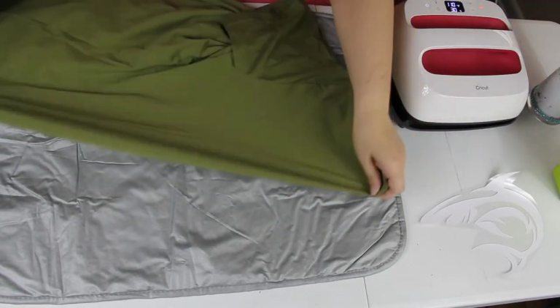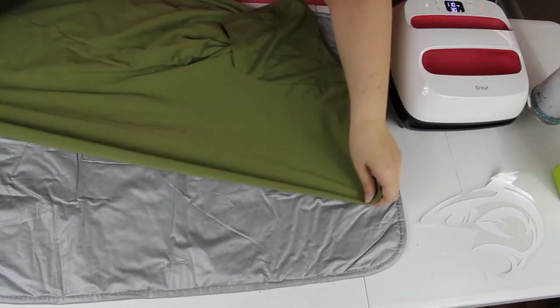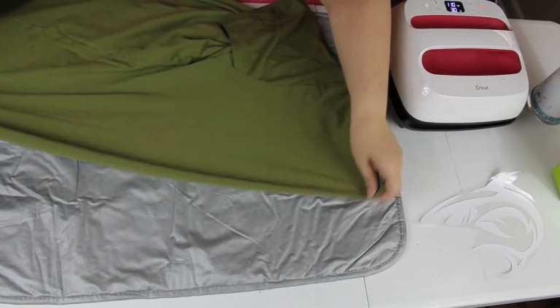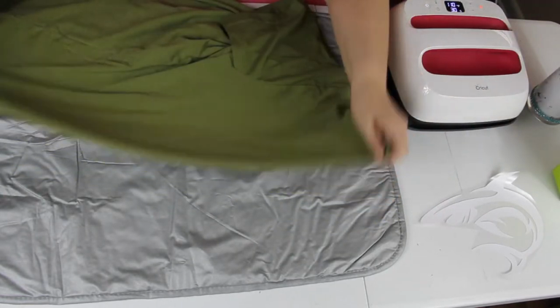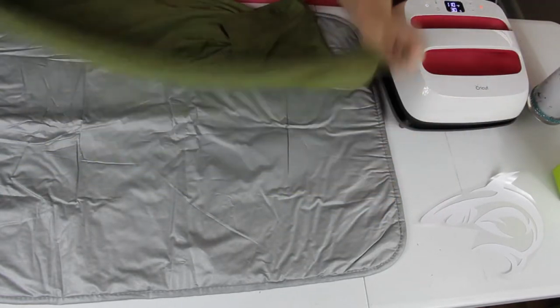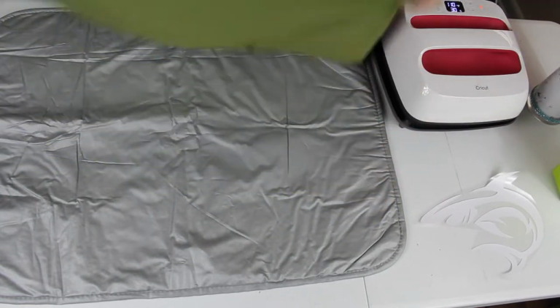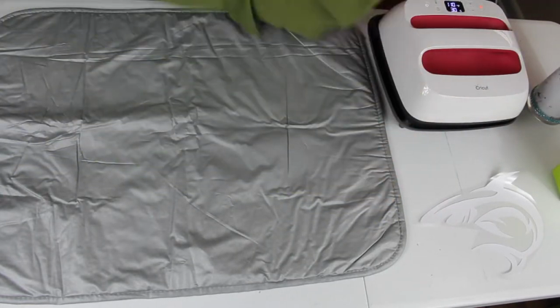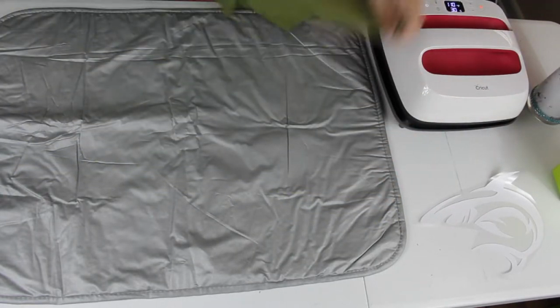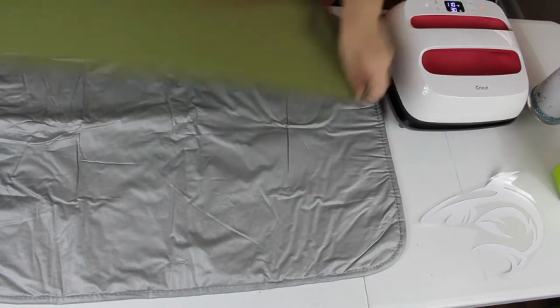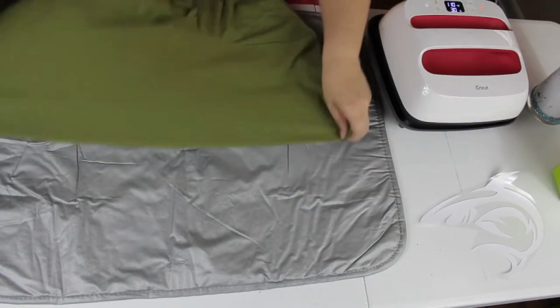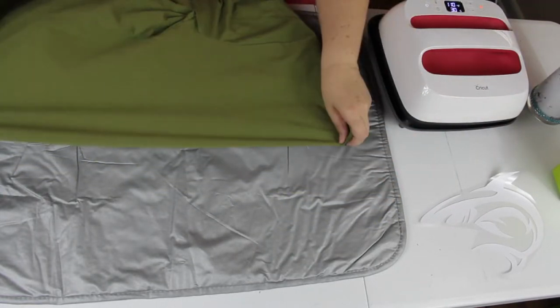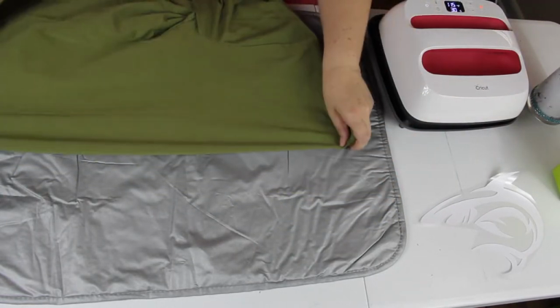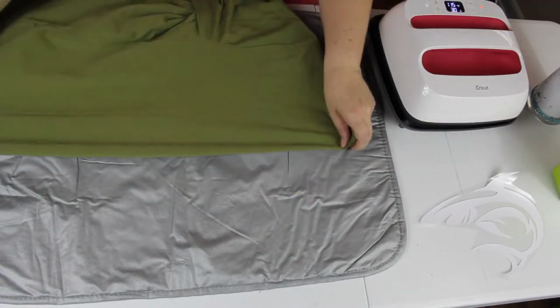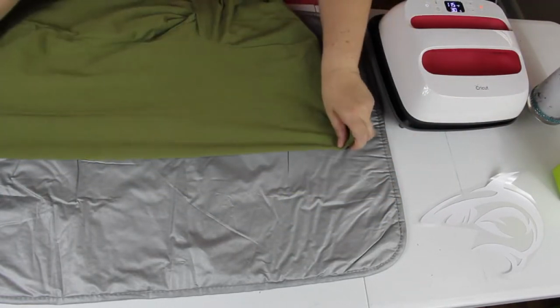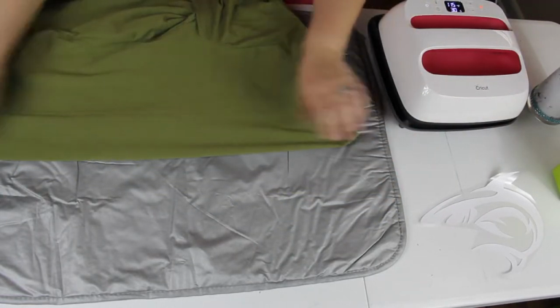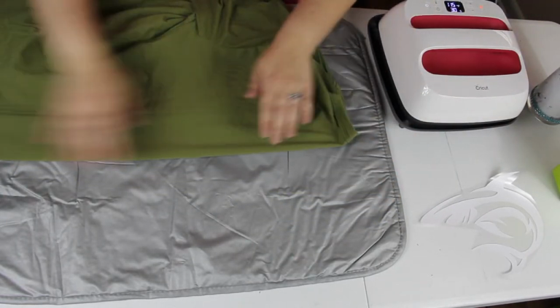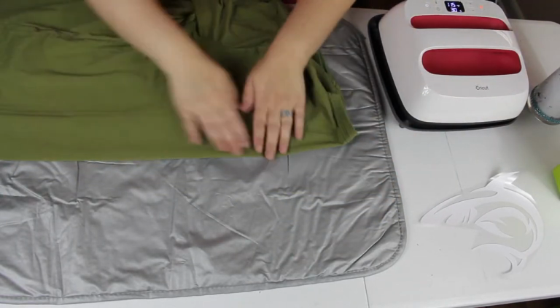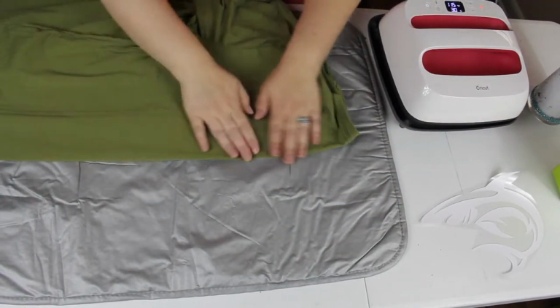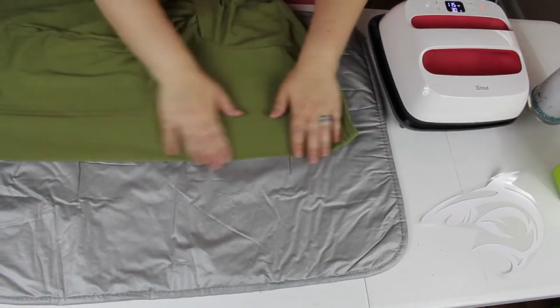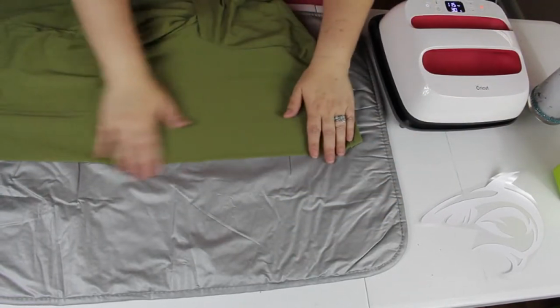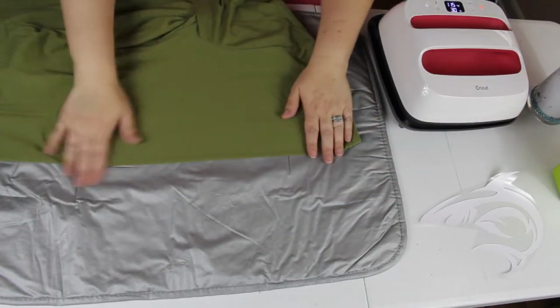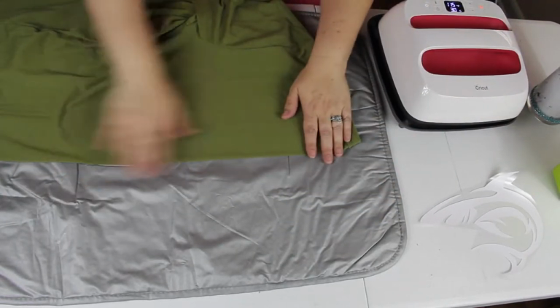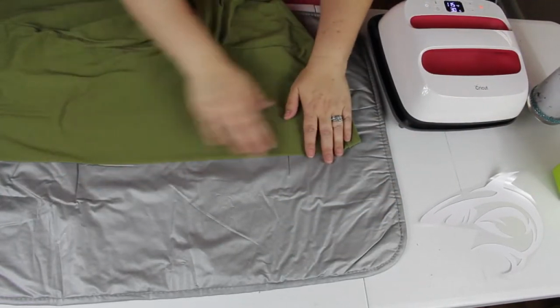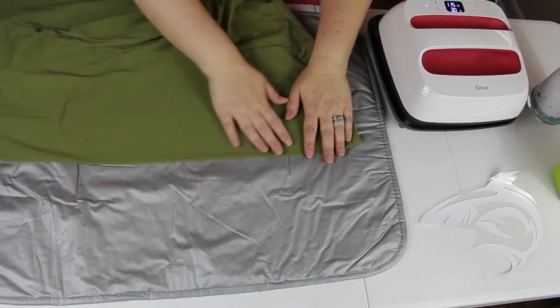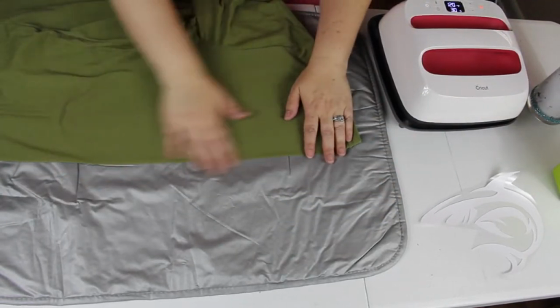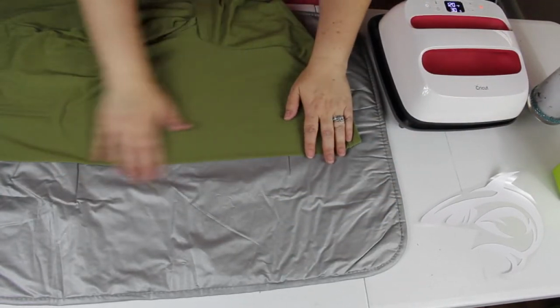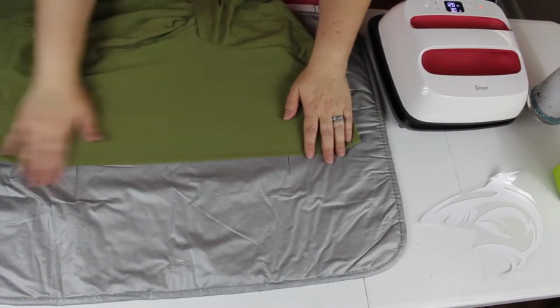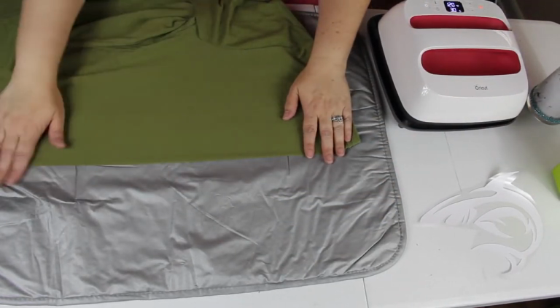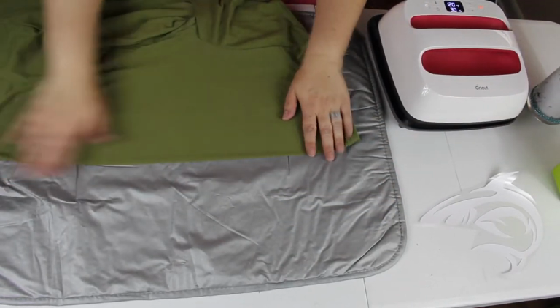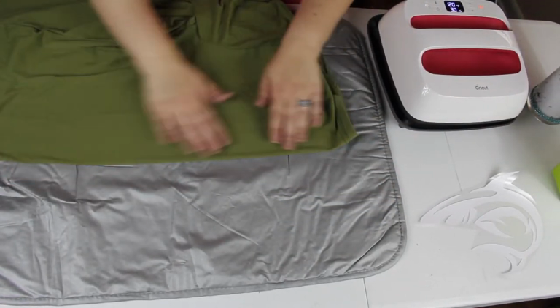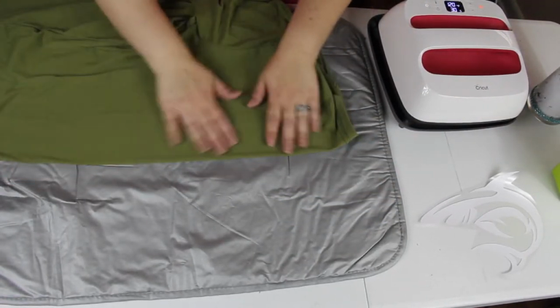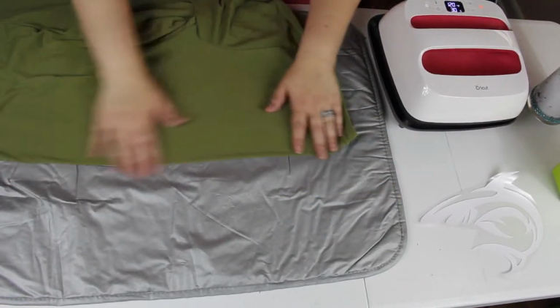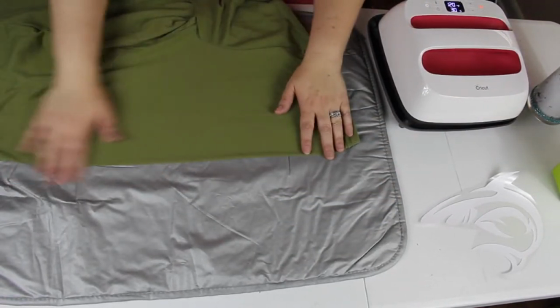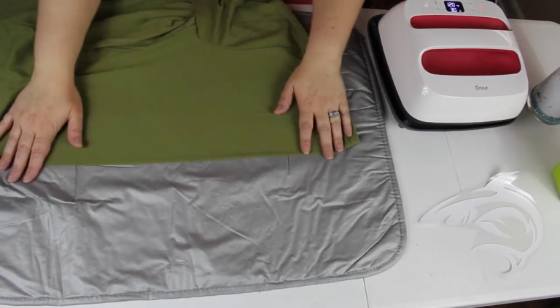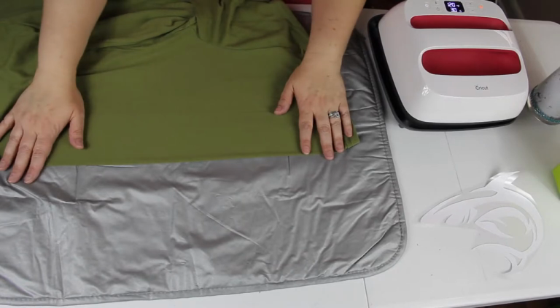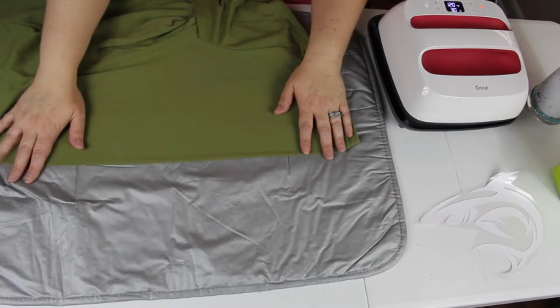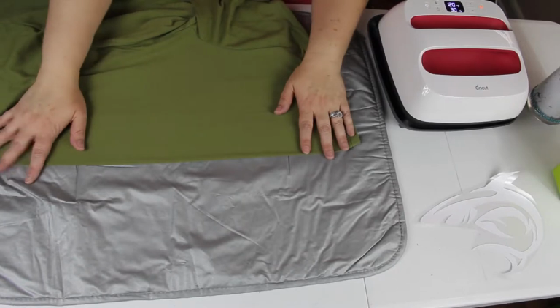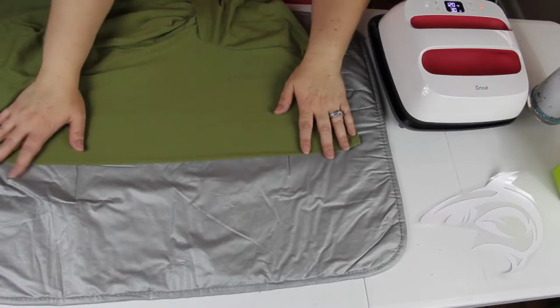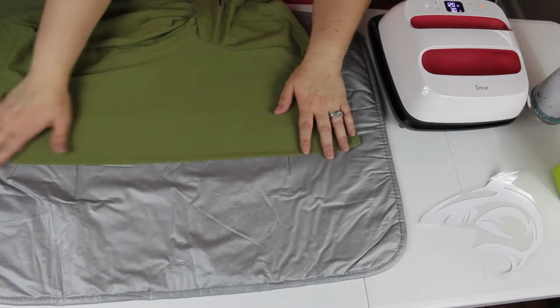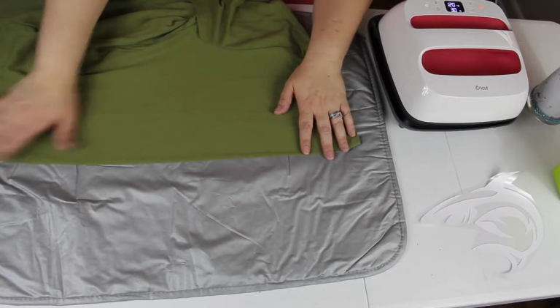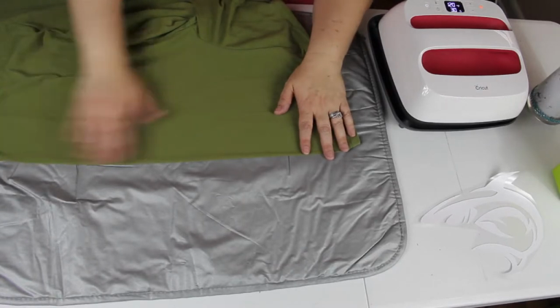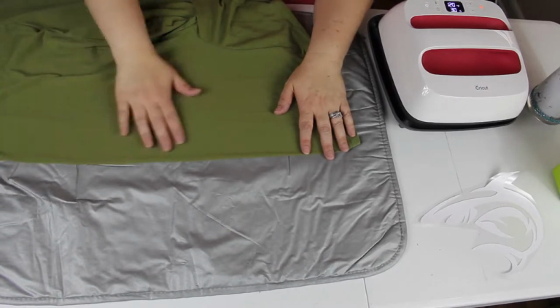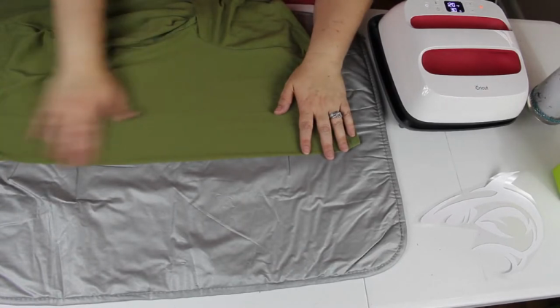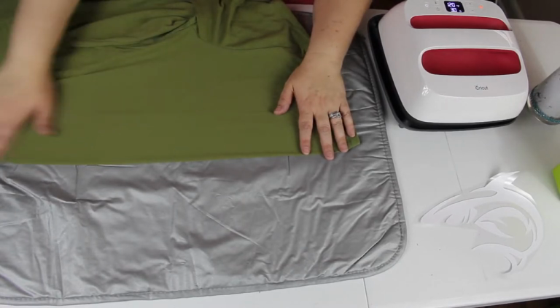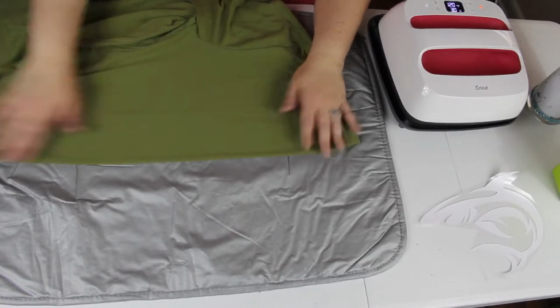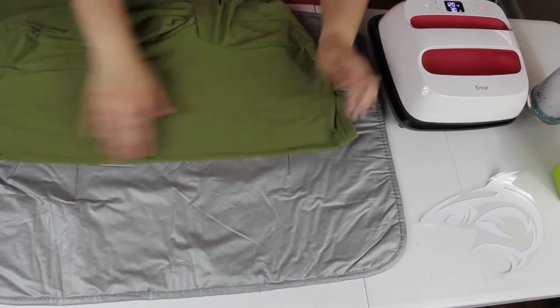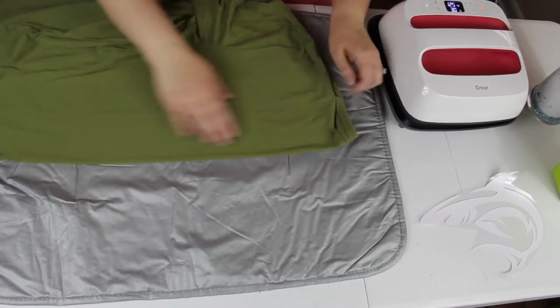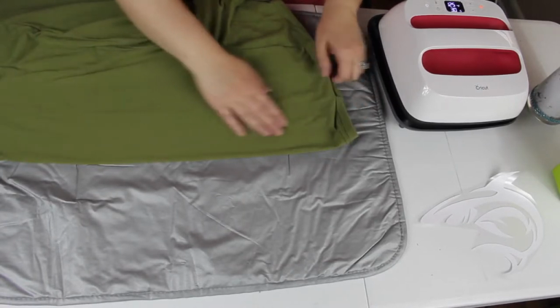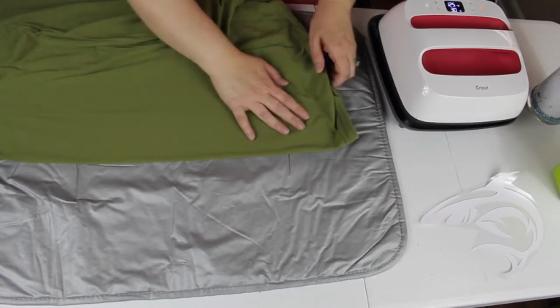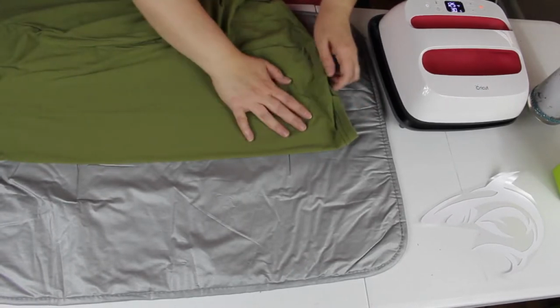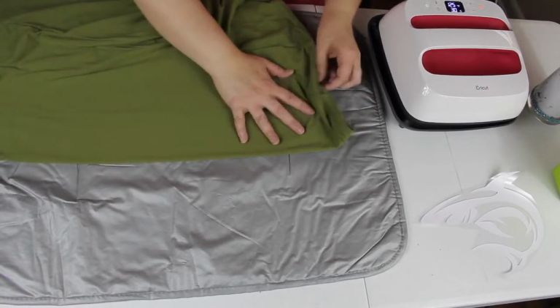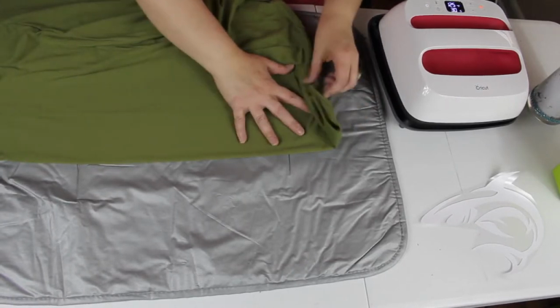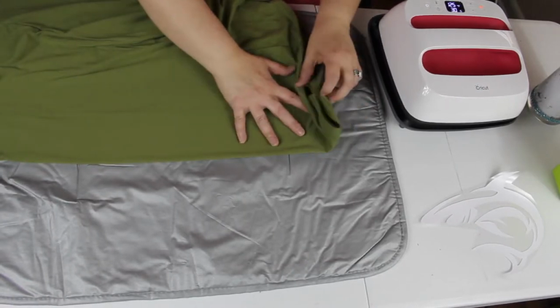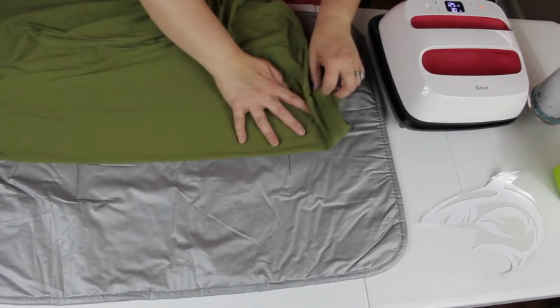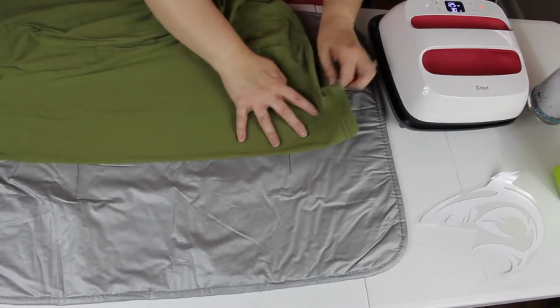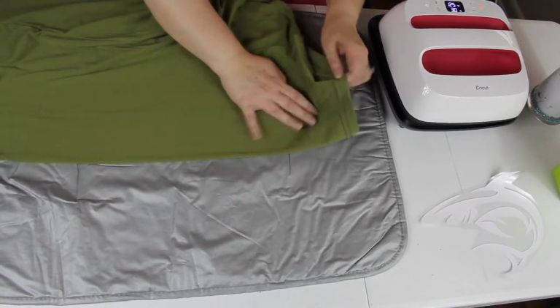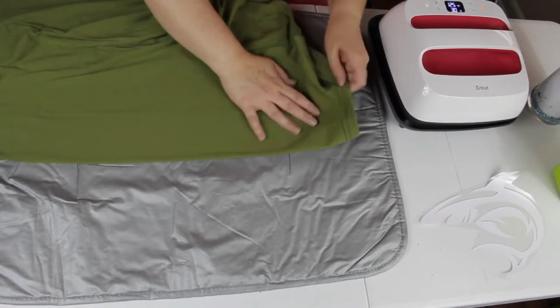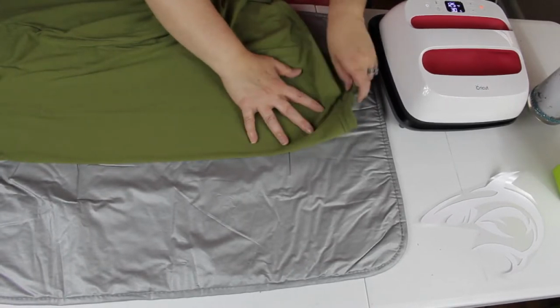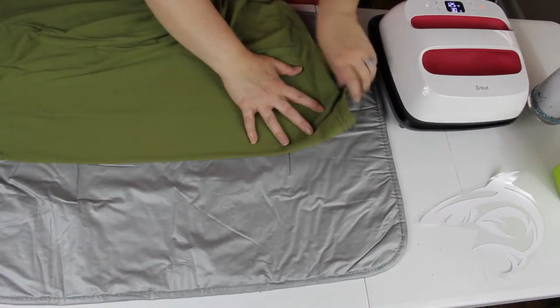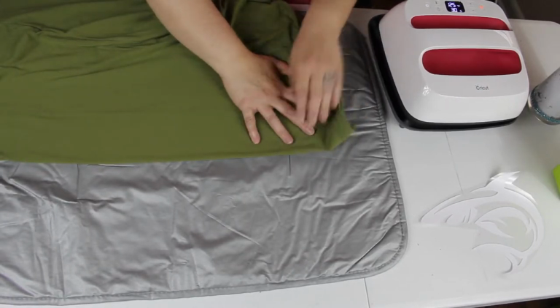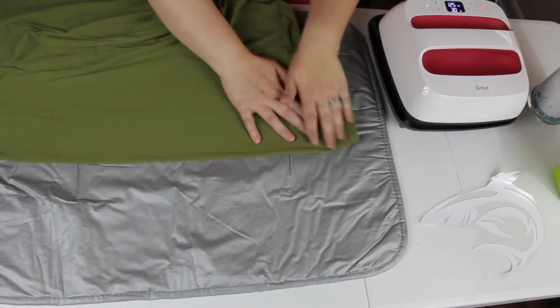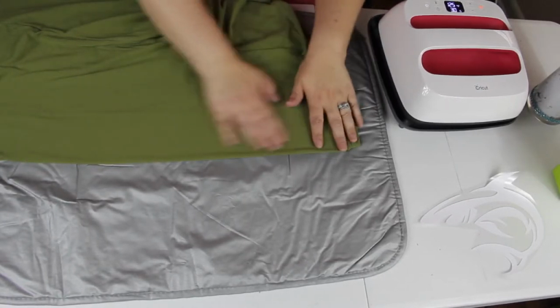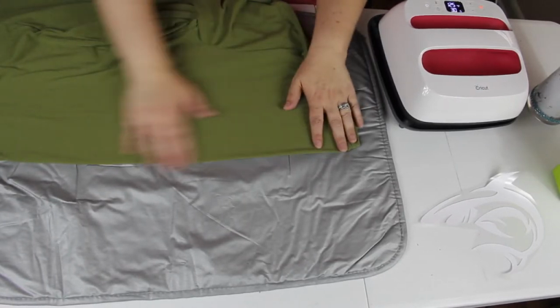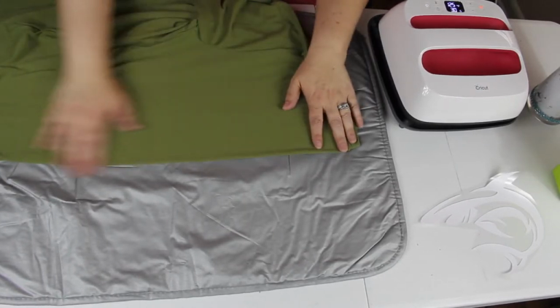Shake it out a little bit, lay it down, flatten it out. It's not at temperature for the iron-on yet, but while it's heating up you can still iron it and make a crease.